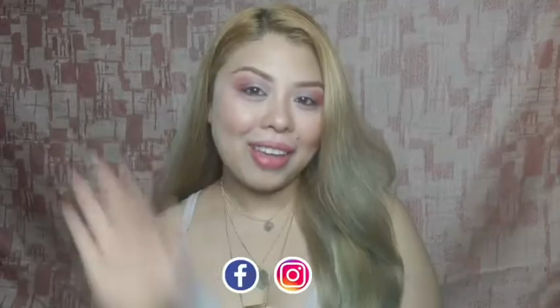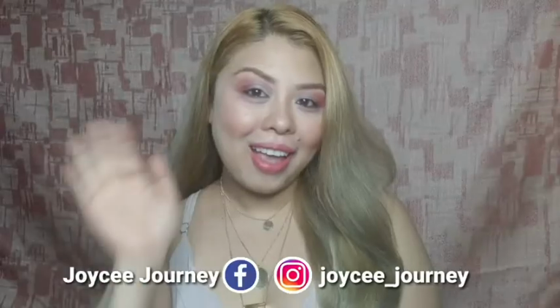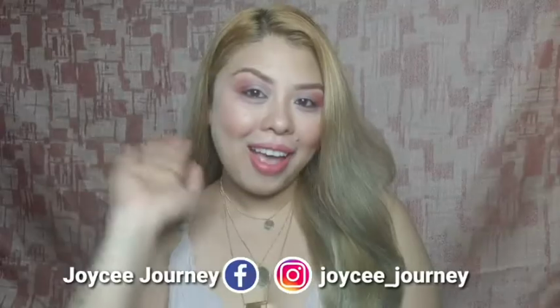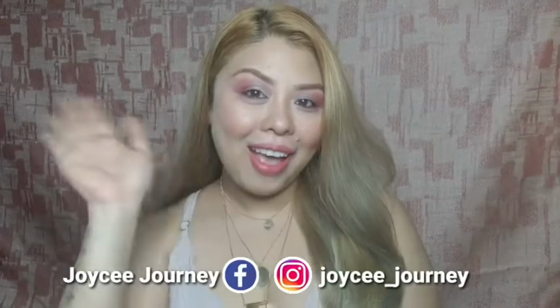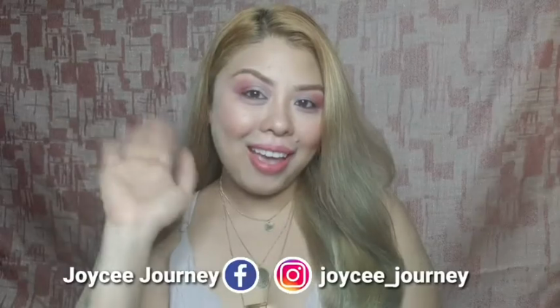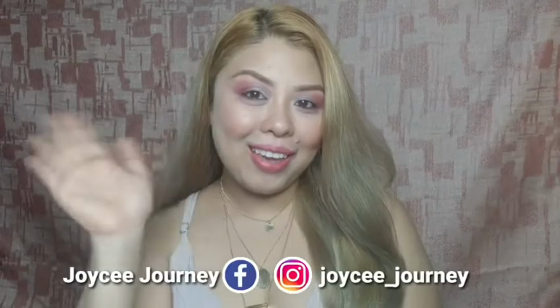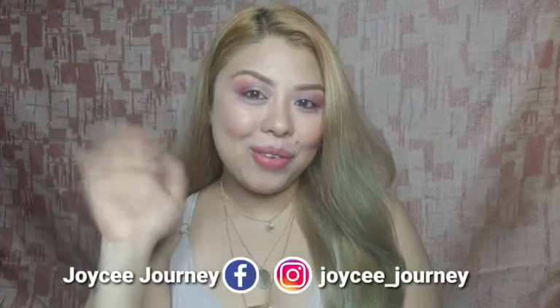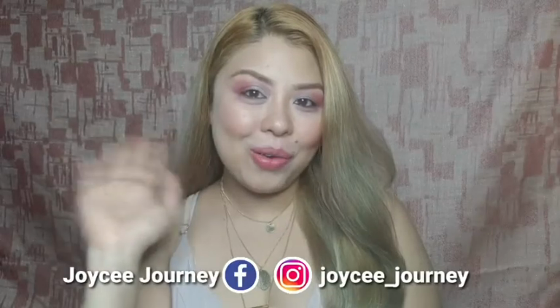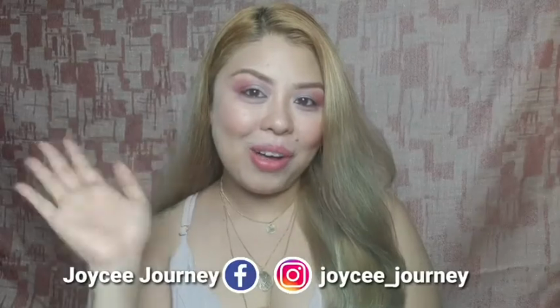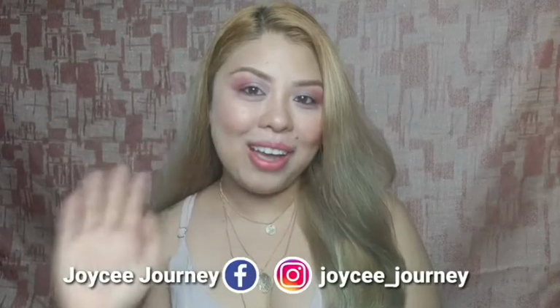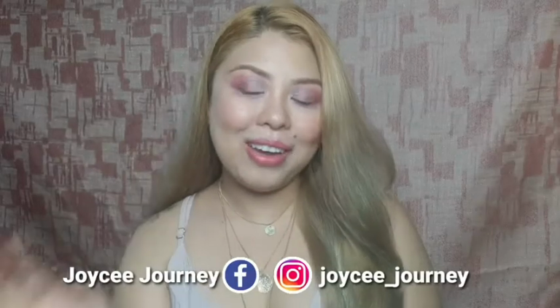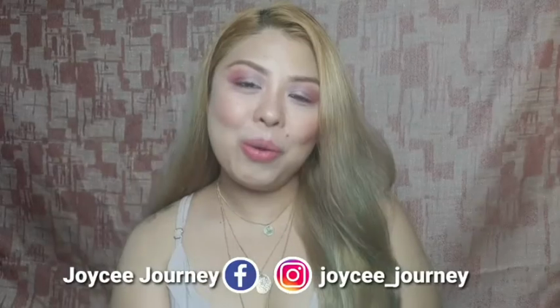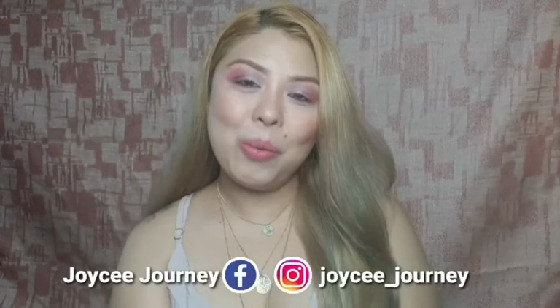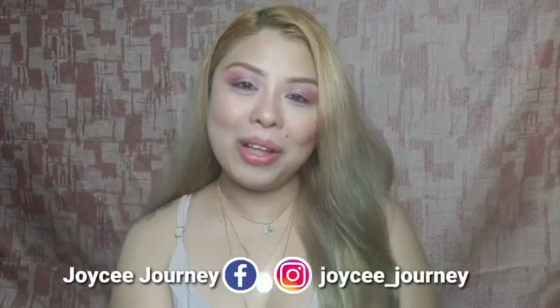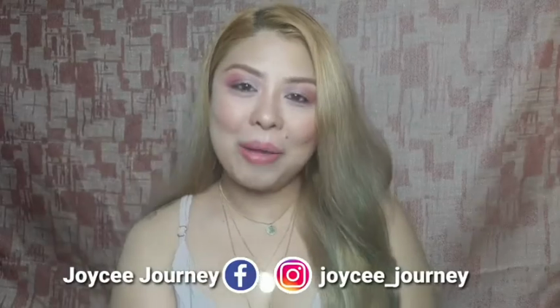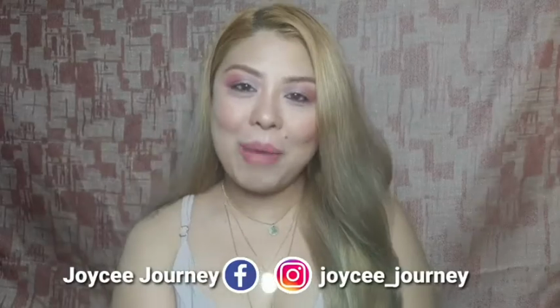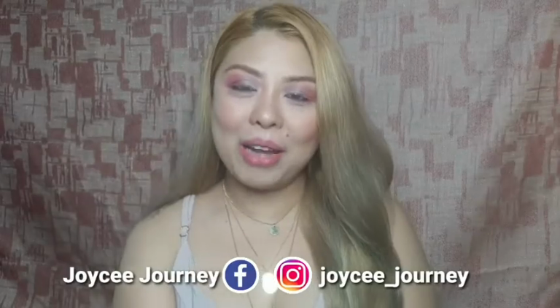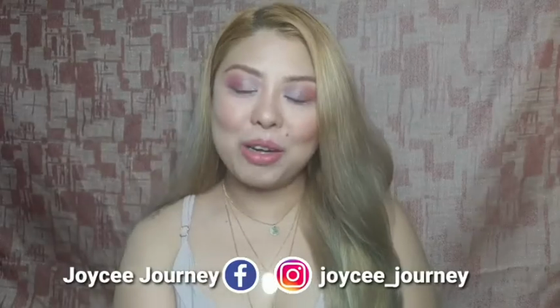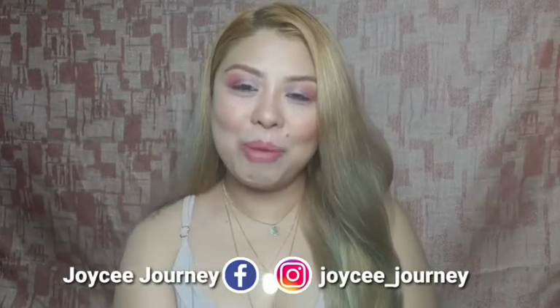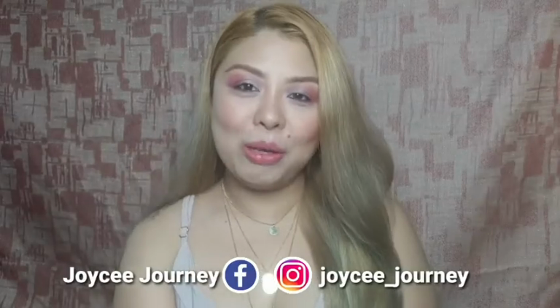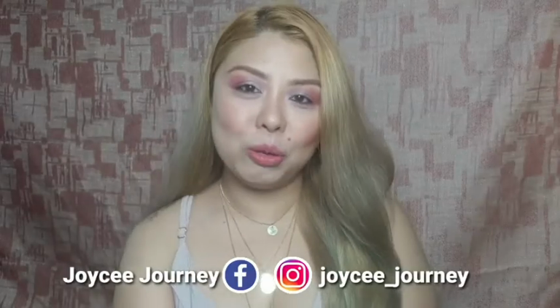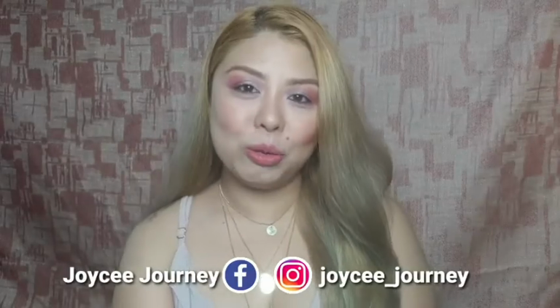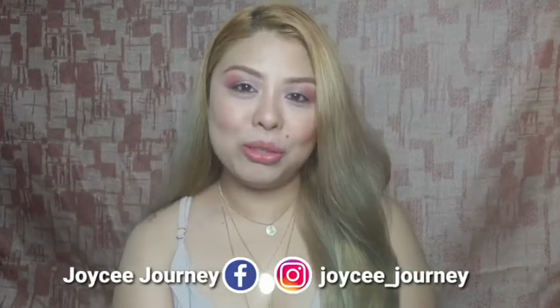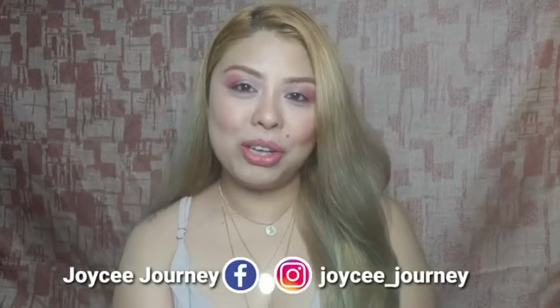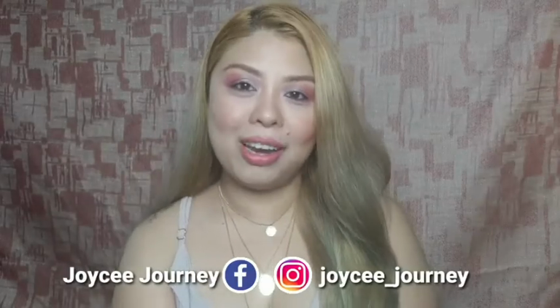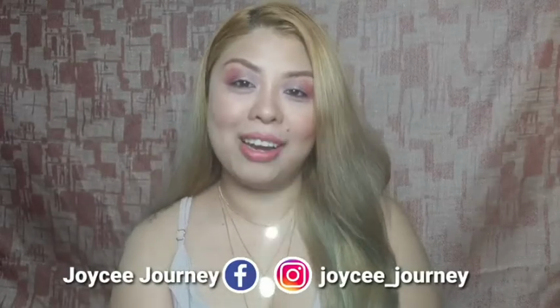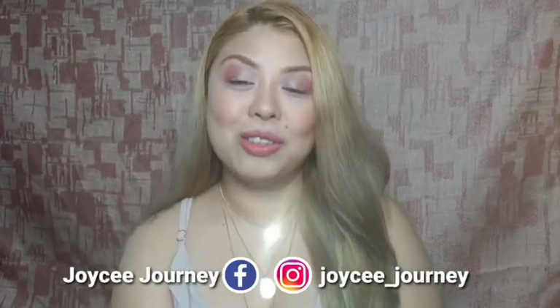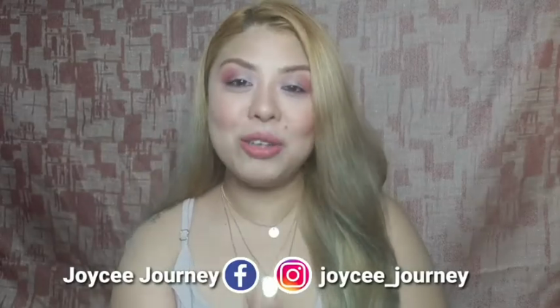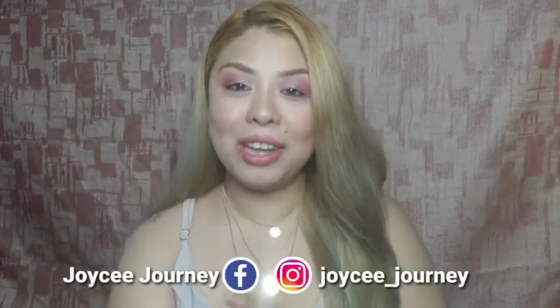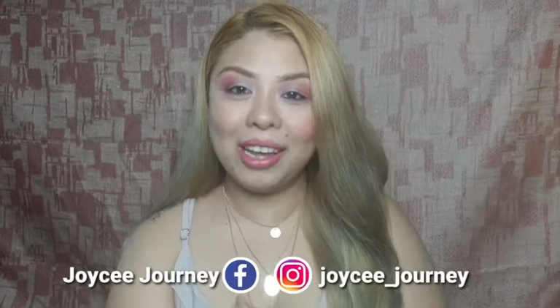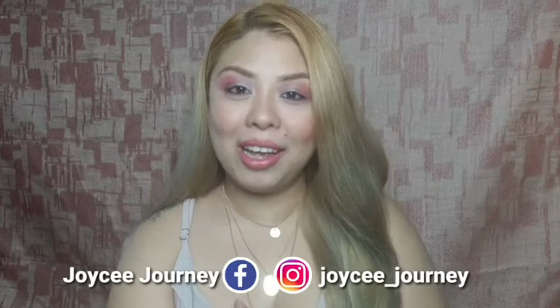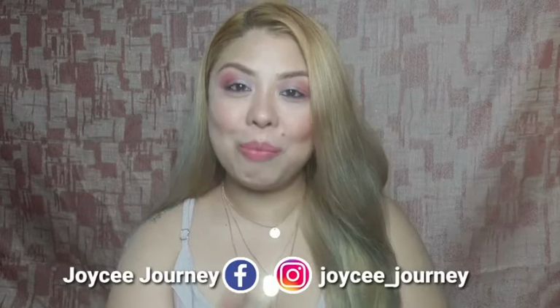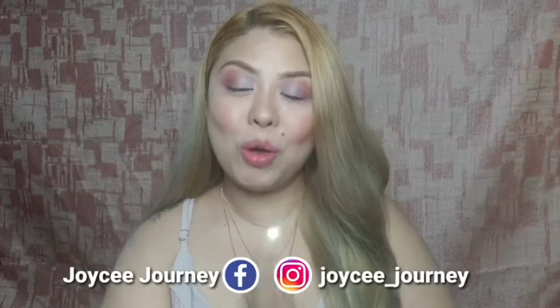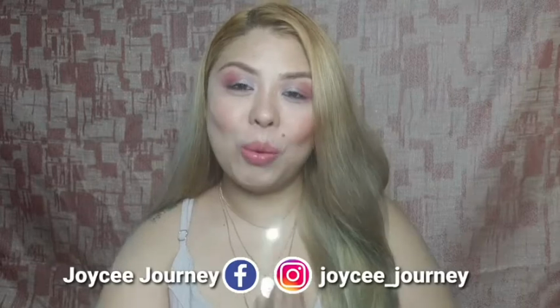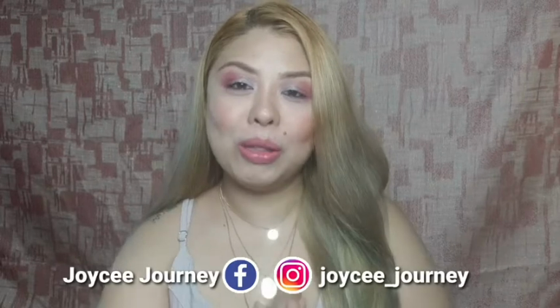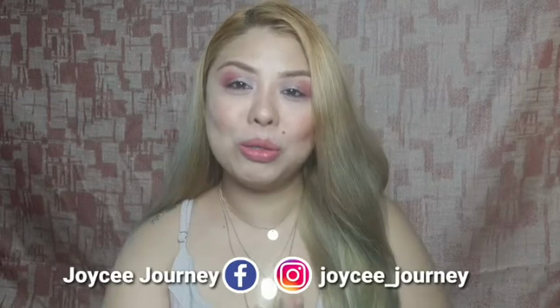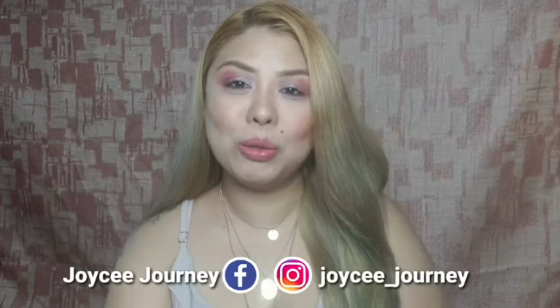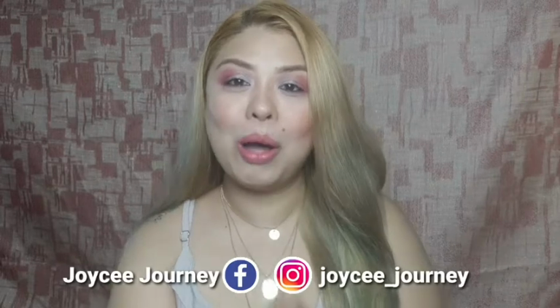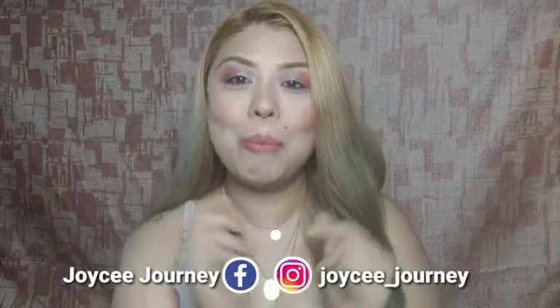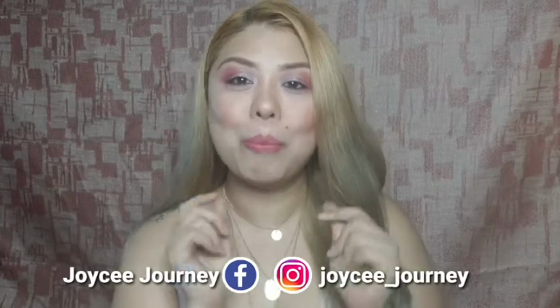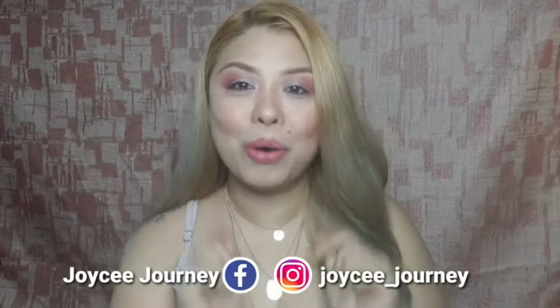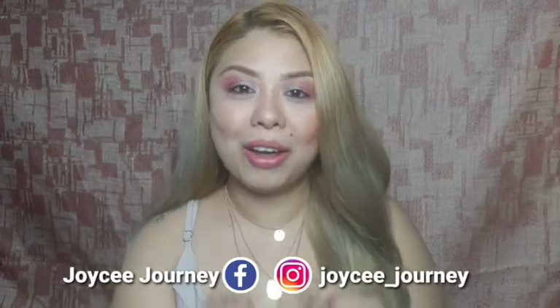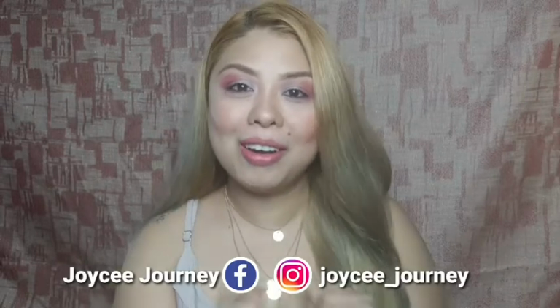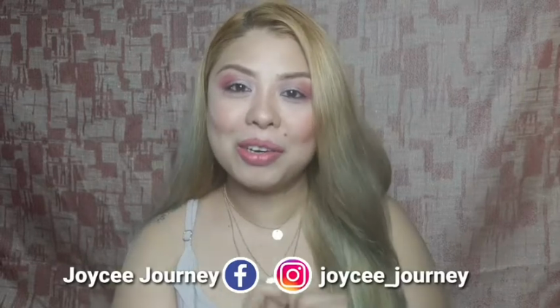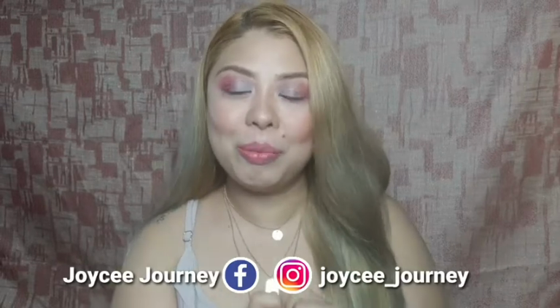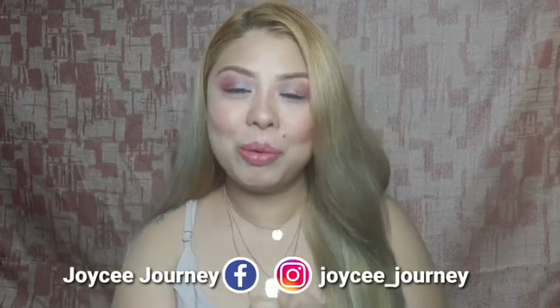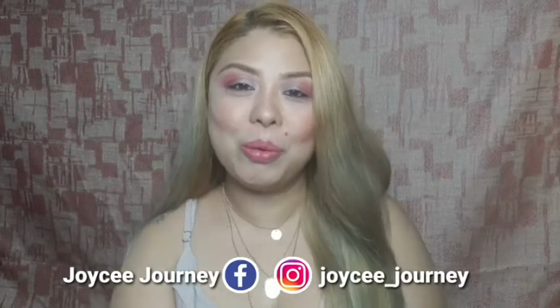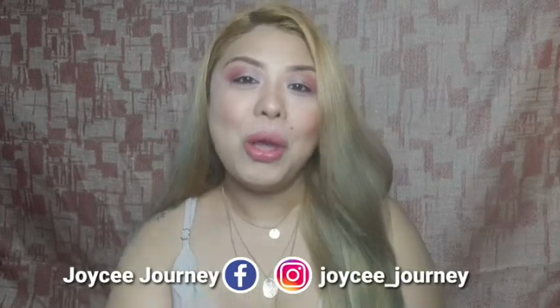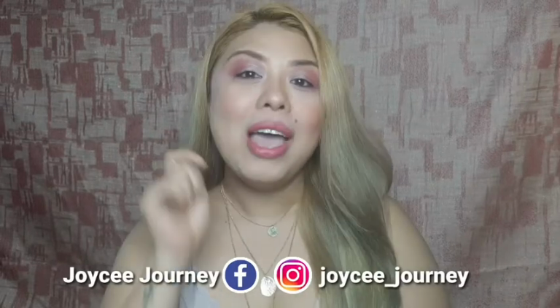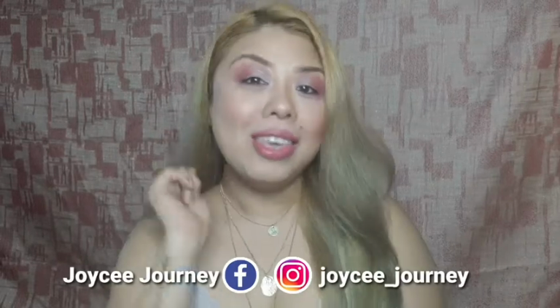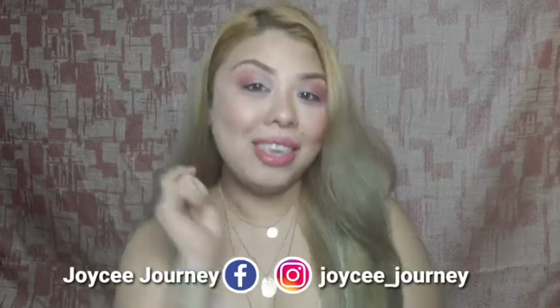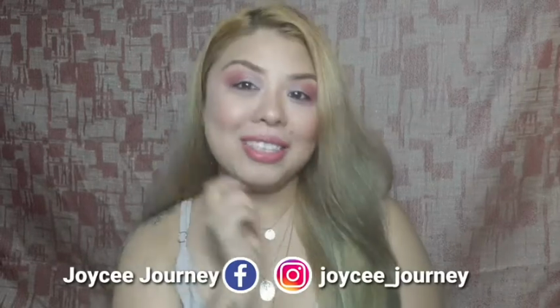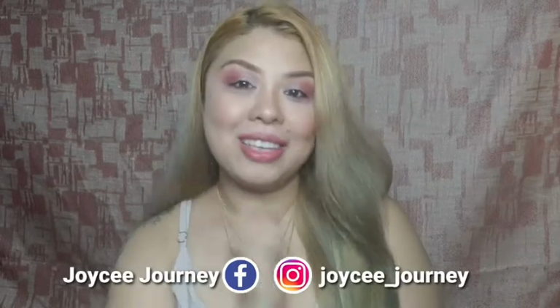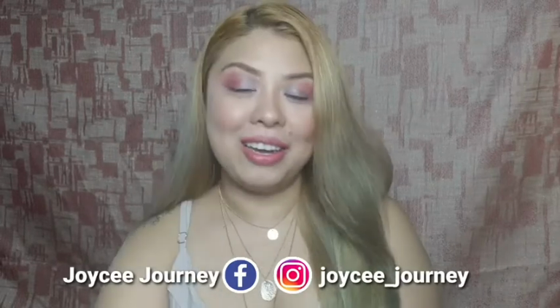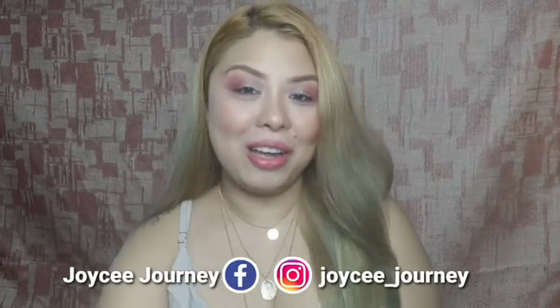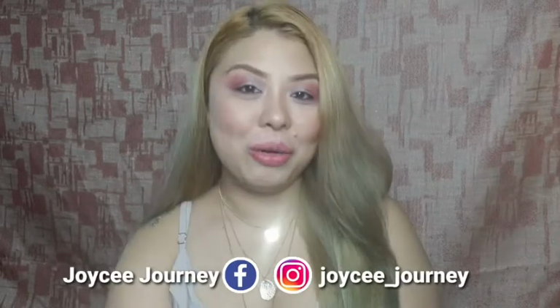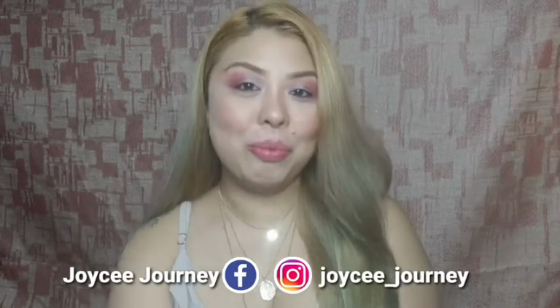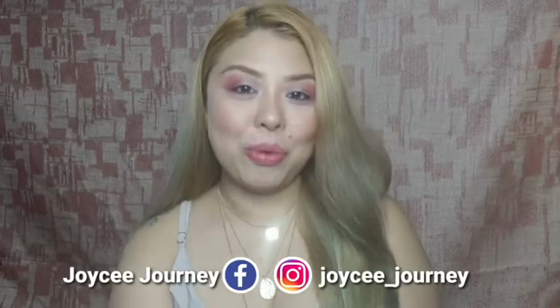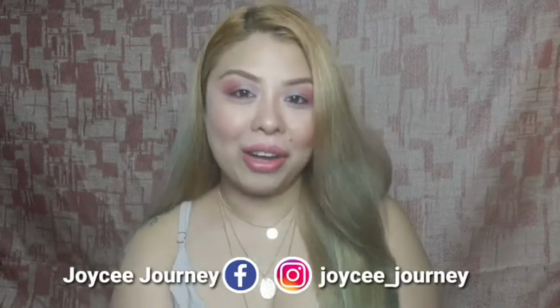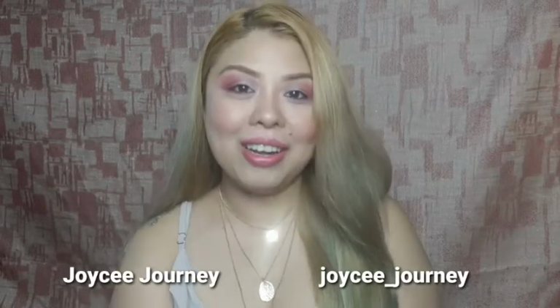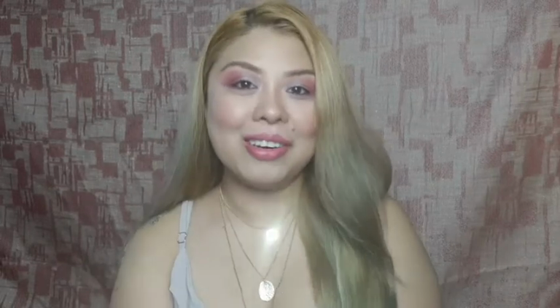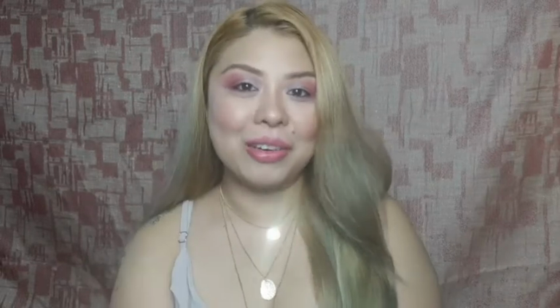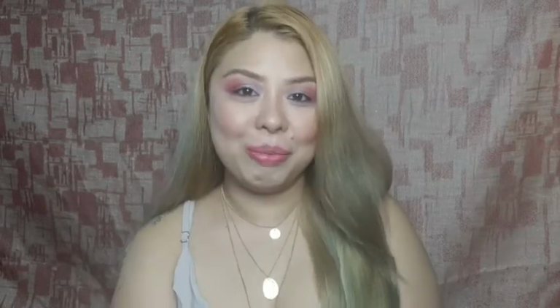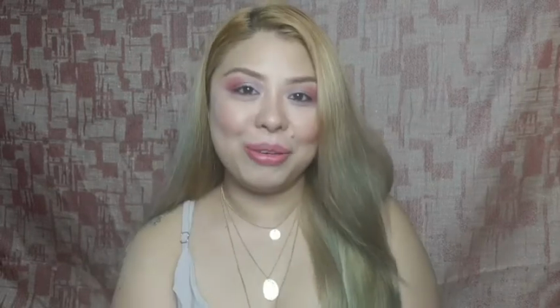Hi everyone! Welcome back to my YouTube channel. Today, I'm going to do a product review. Yes, another product review.